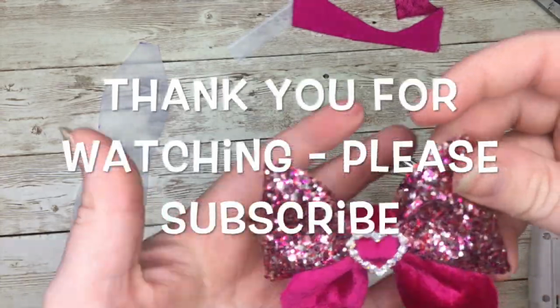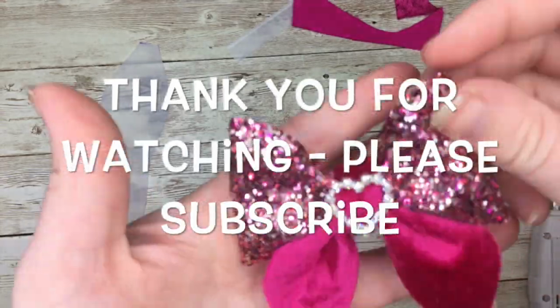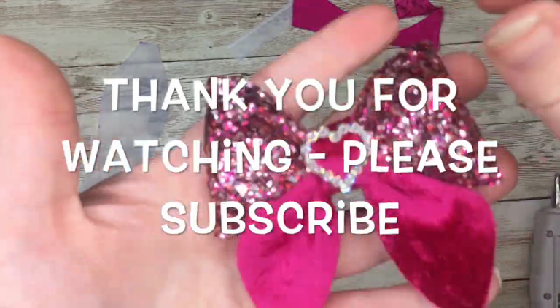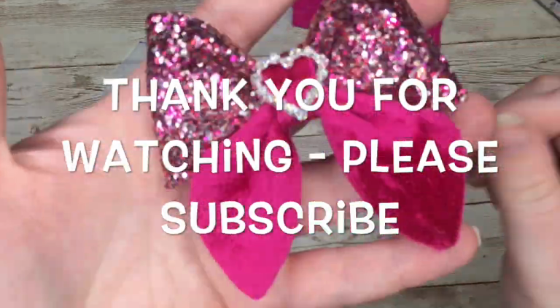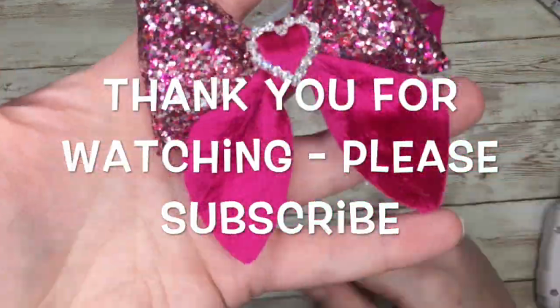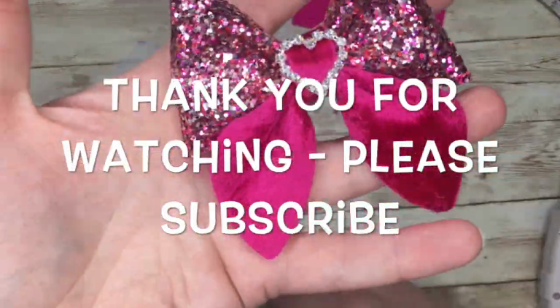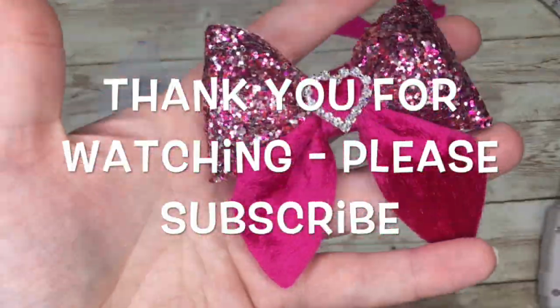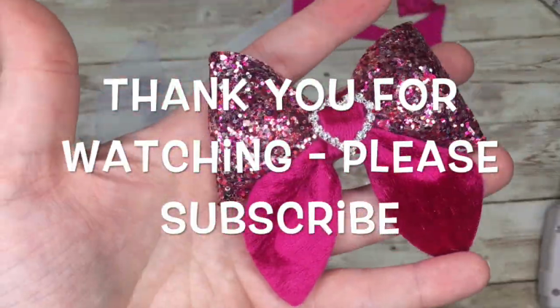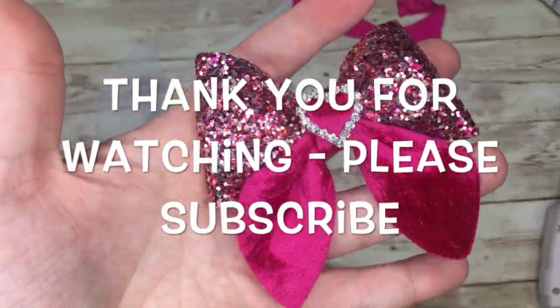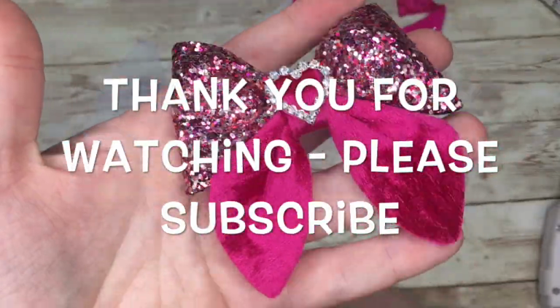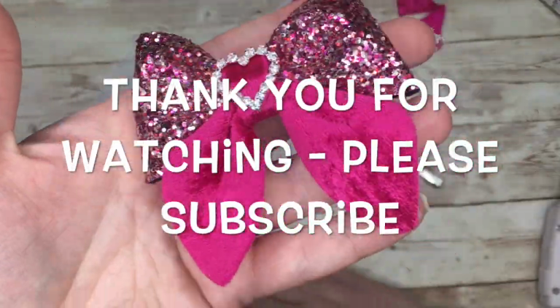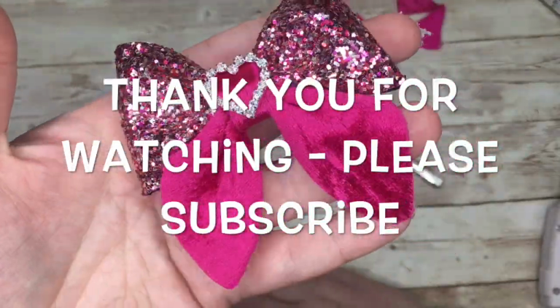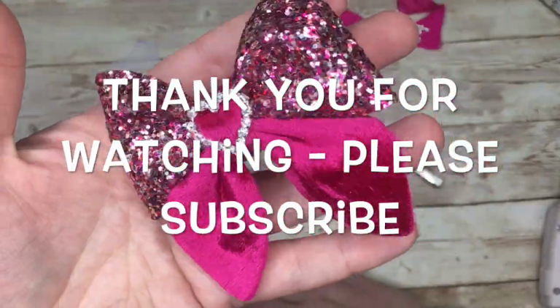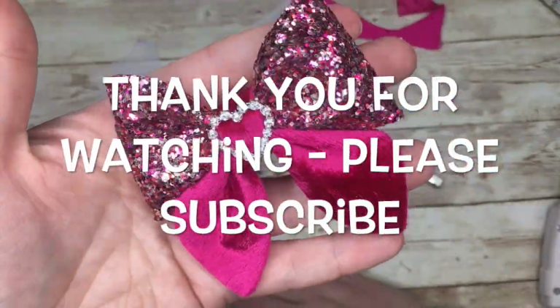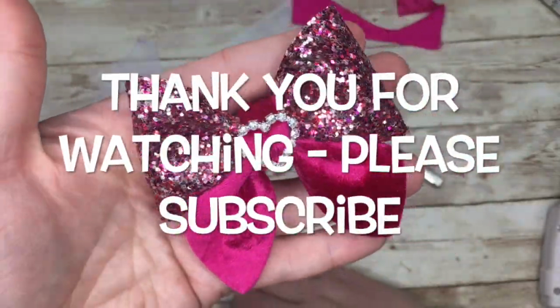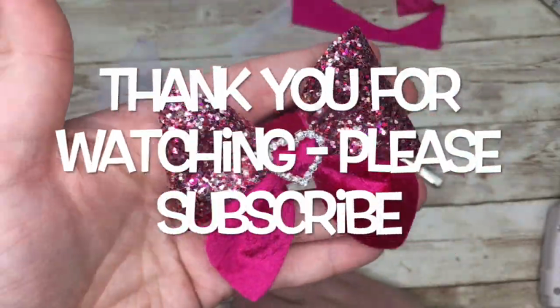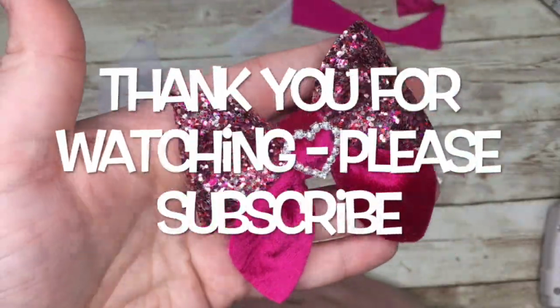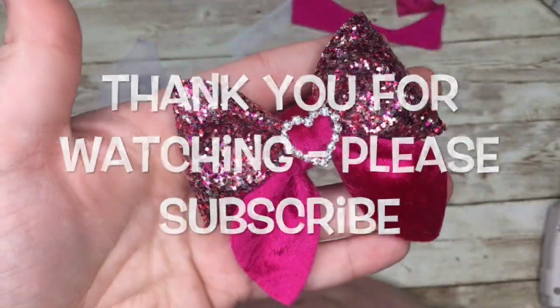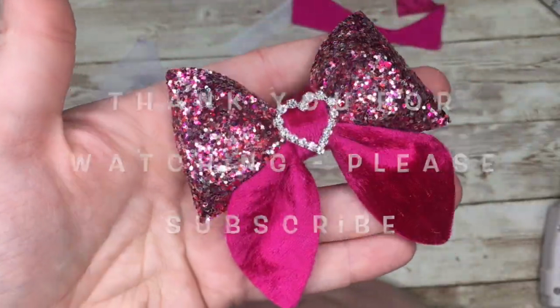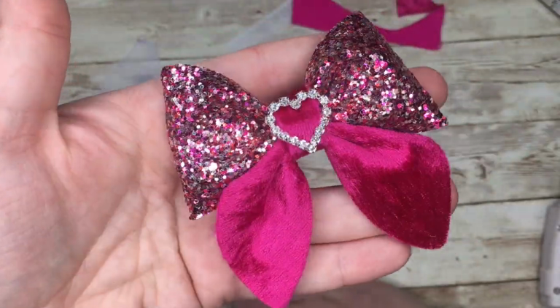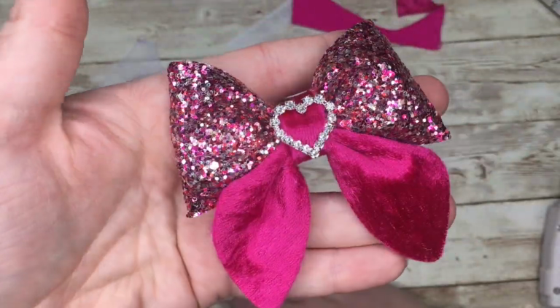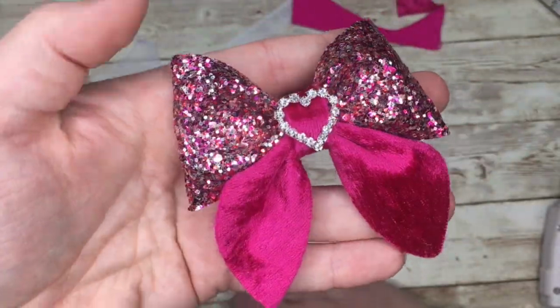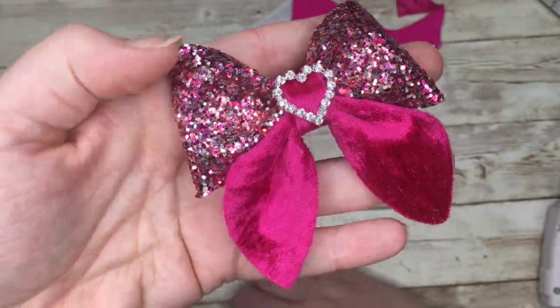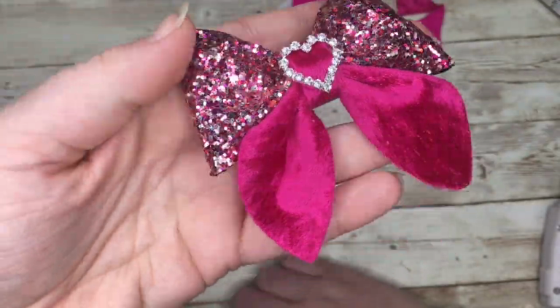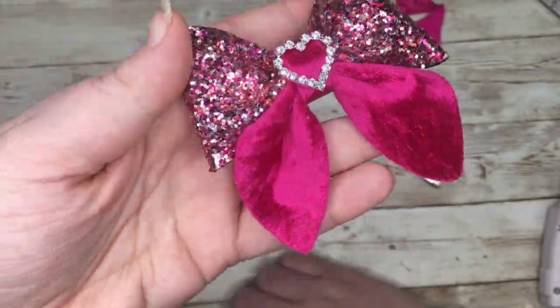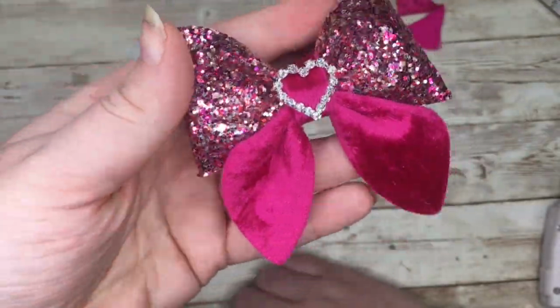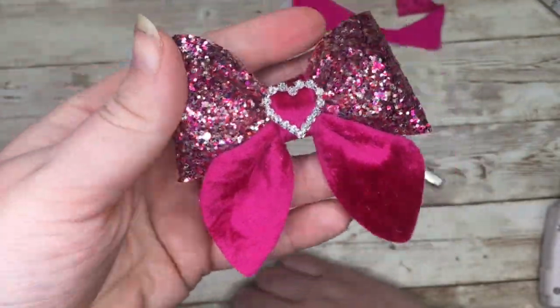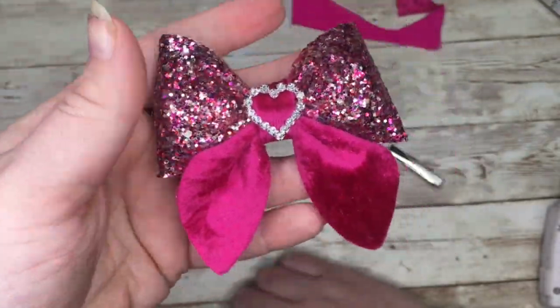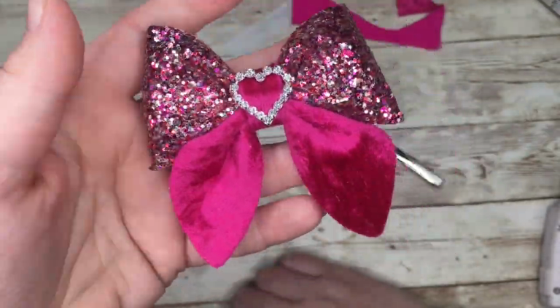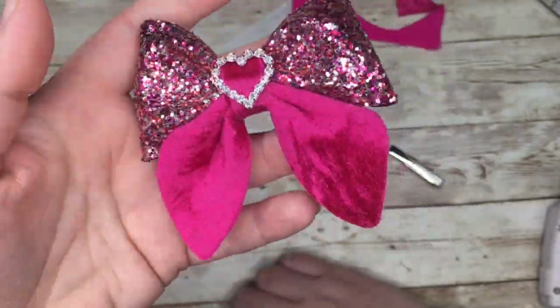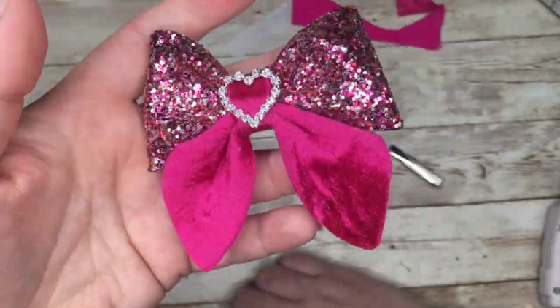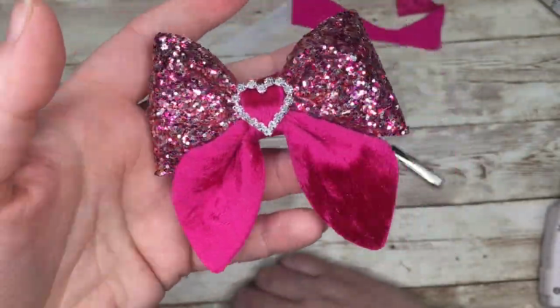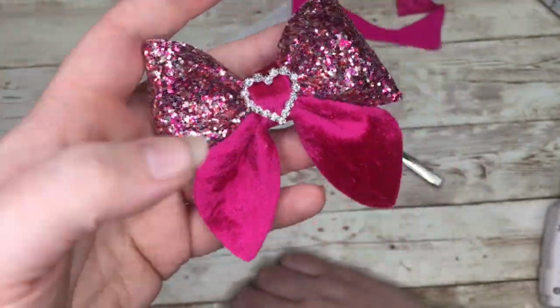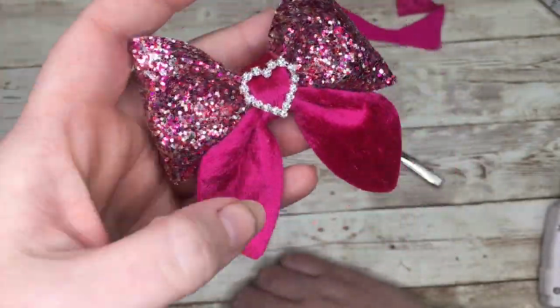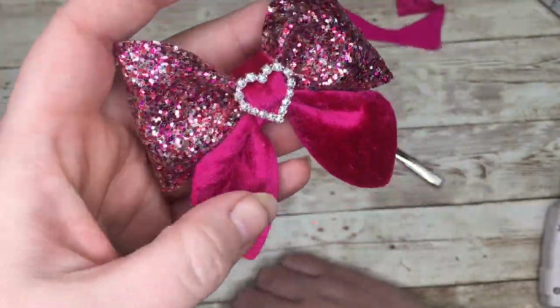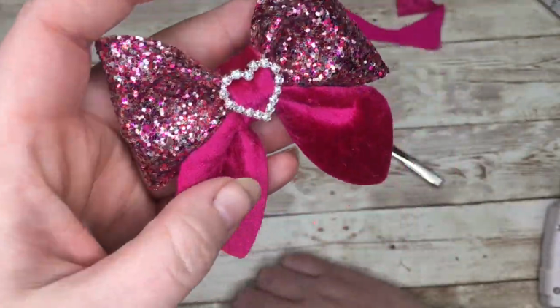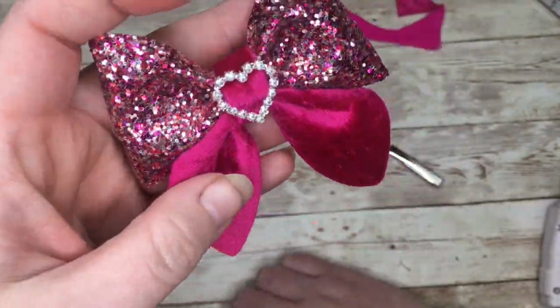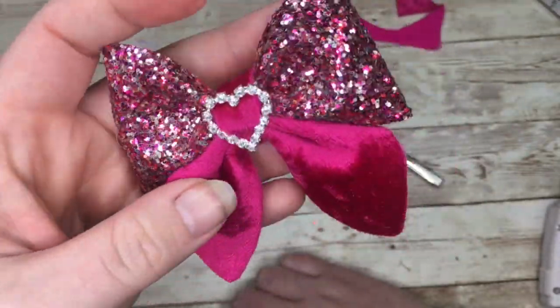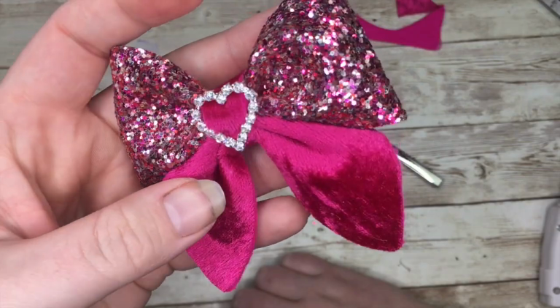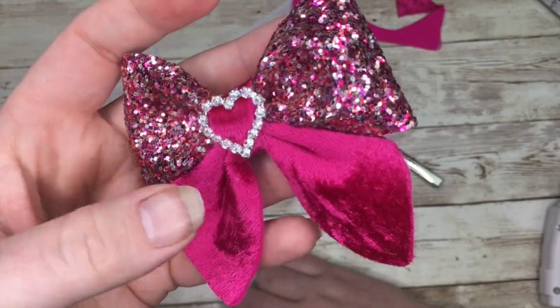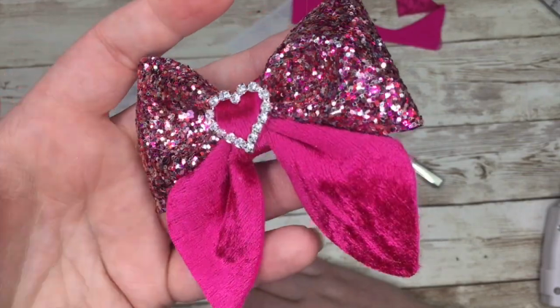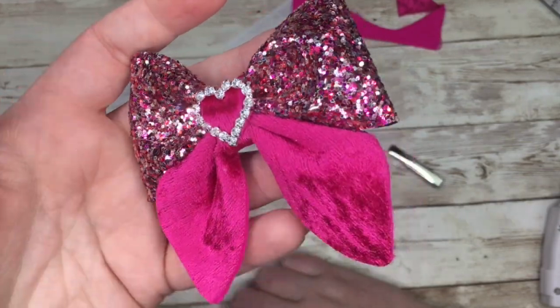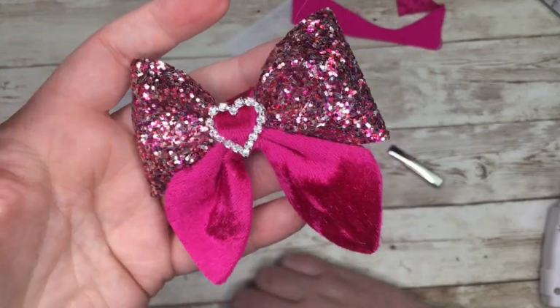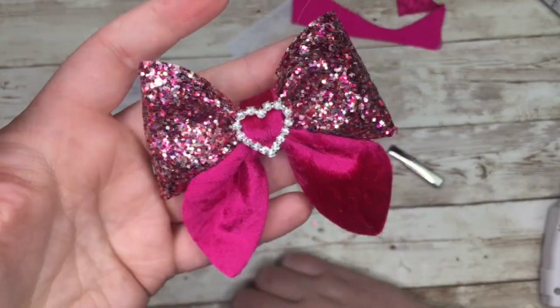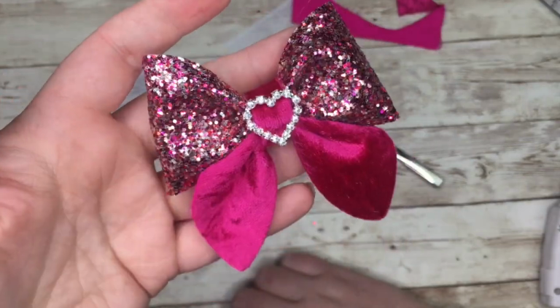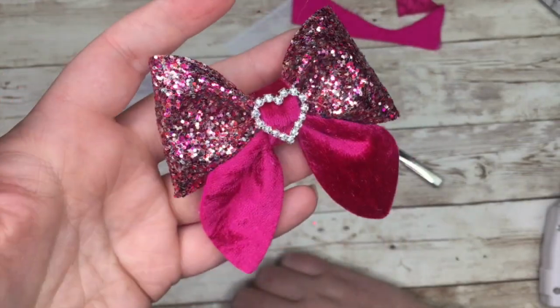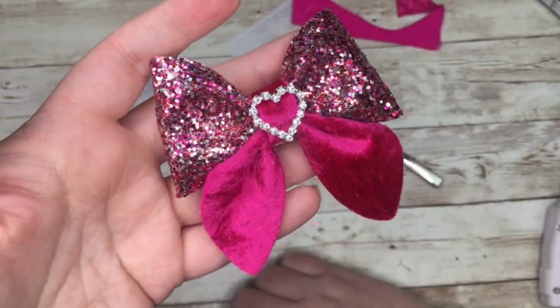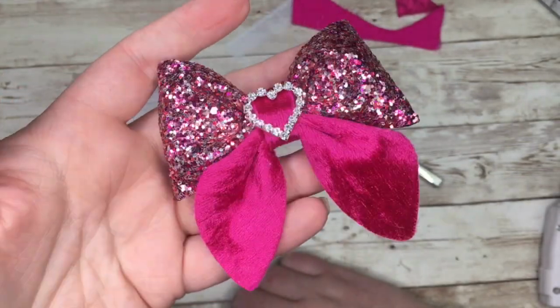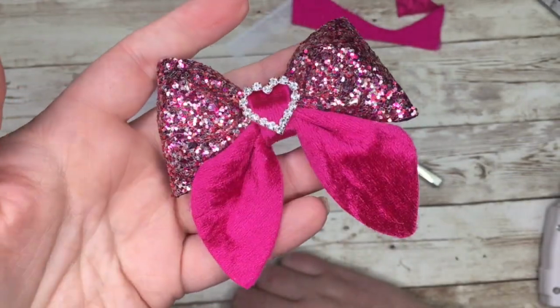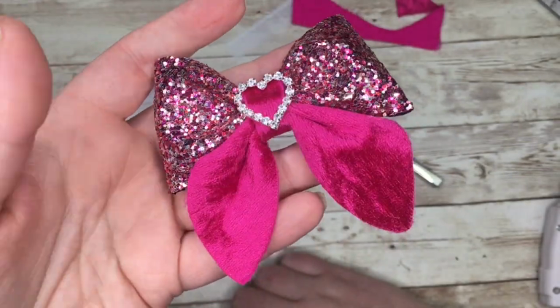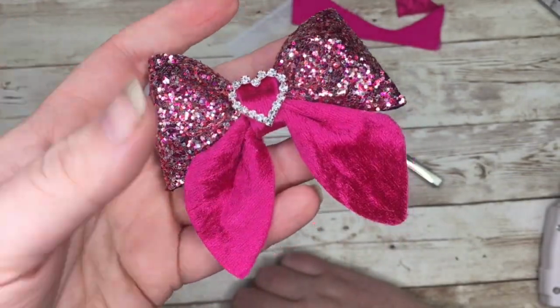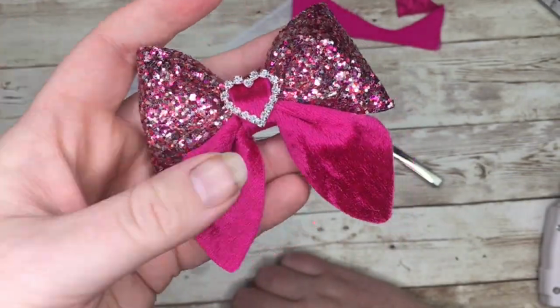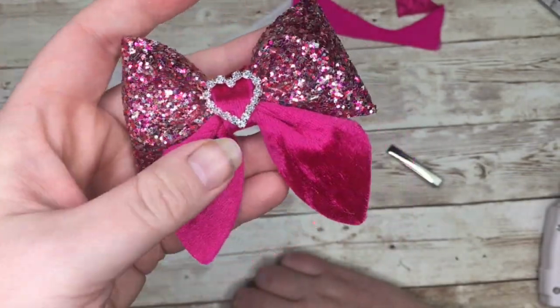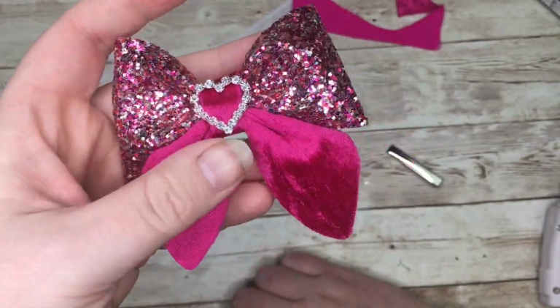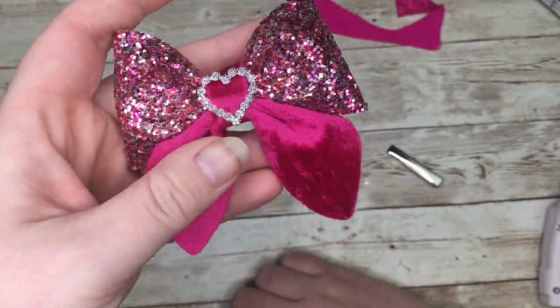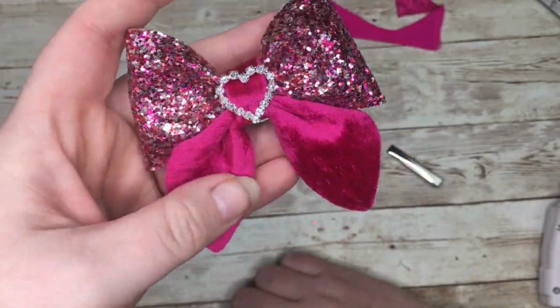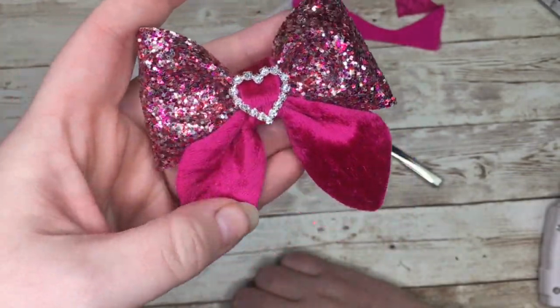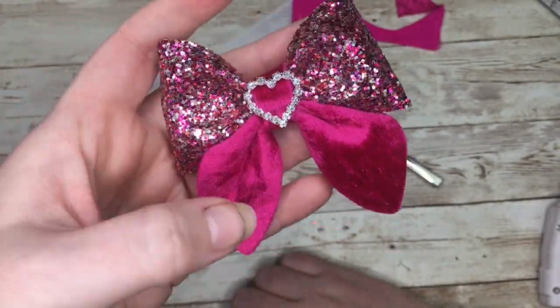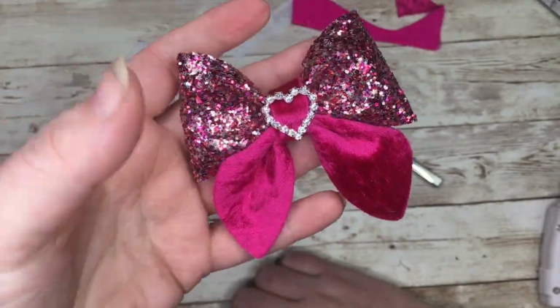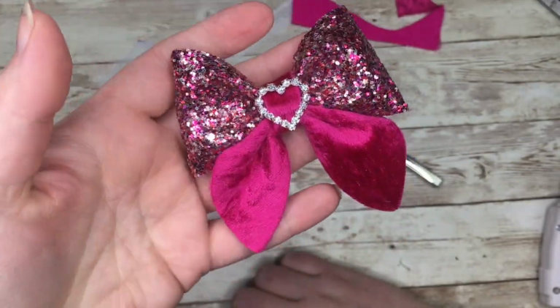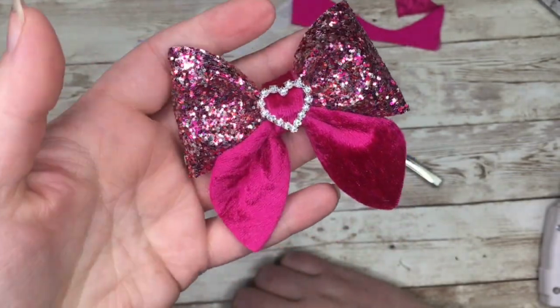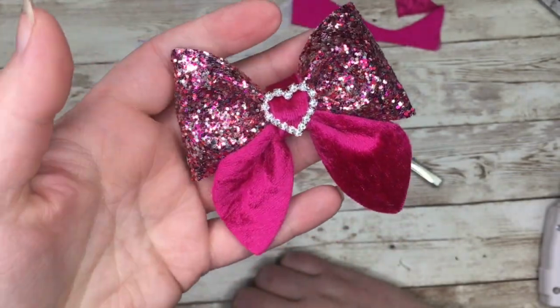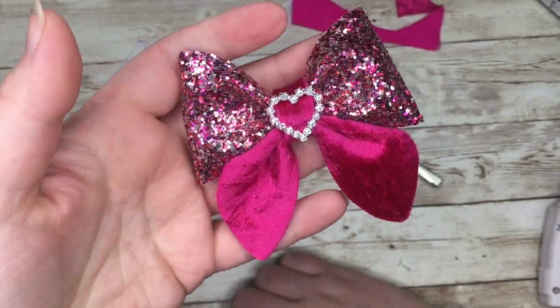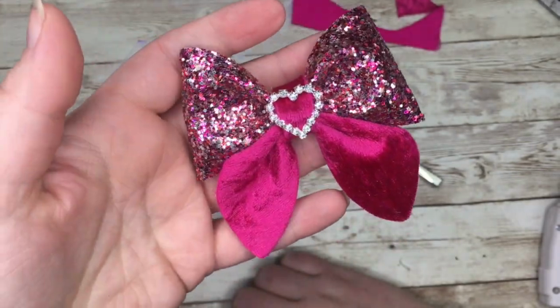And that is the Party Pinch Bow! I'm going to show you the grey — it's really pretty. Thank you for watching.